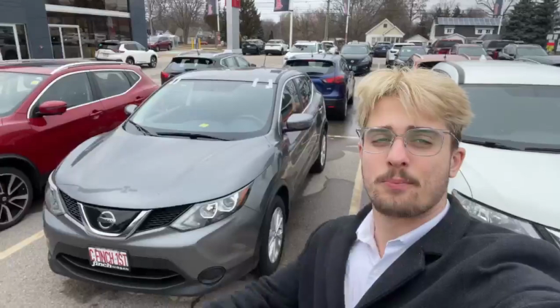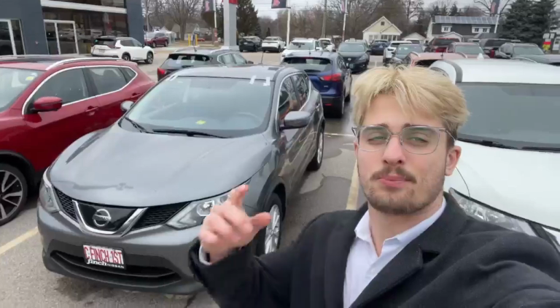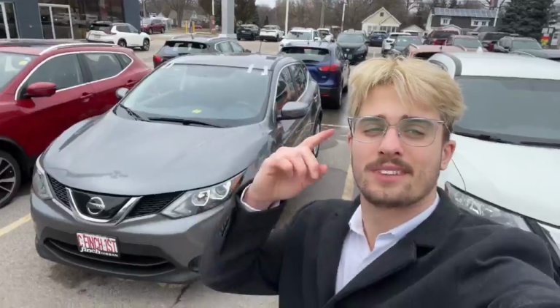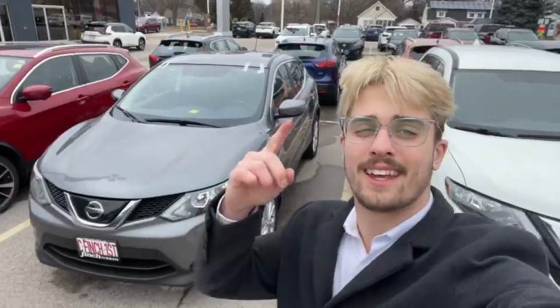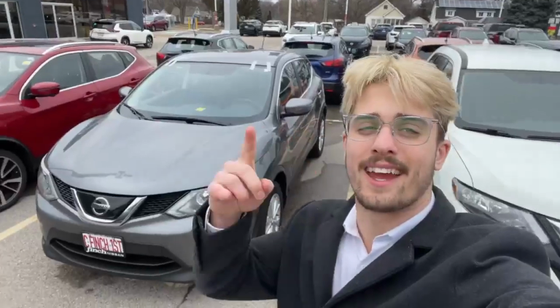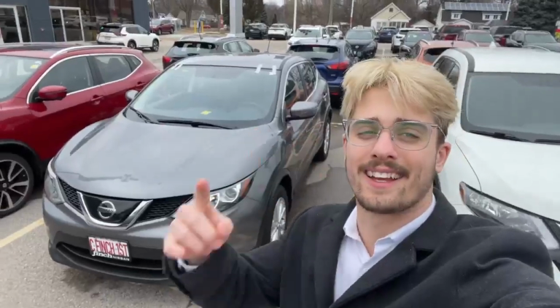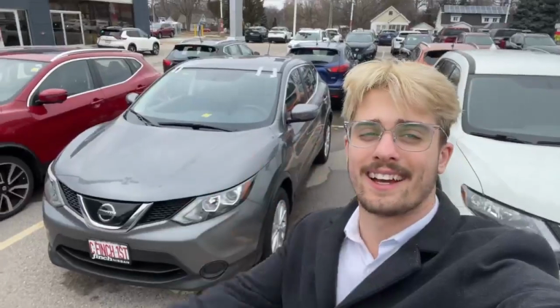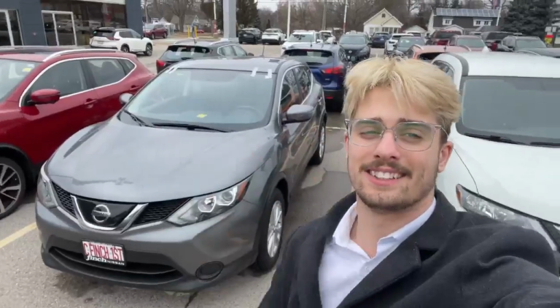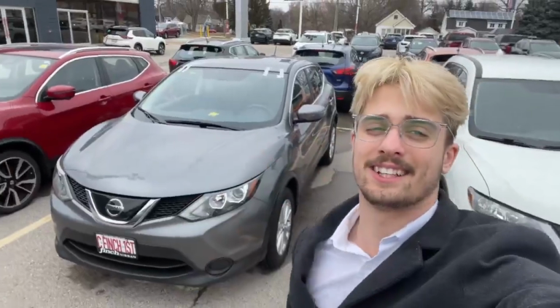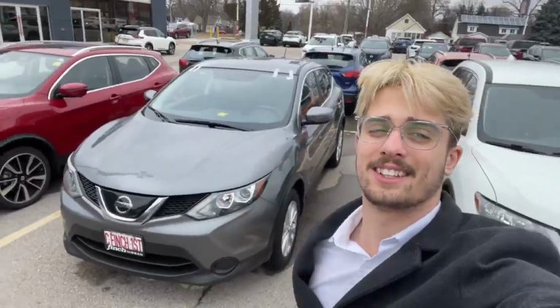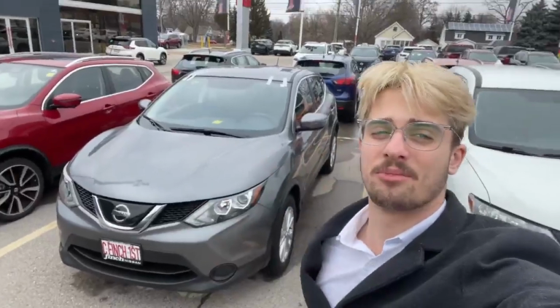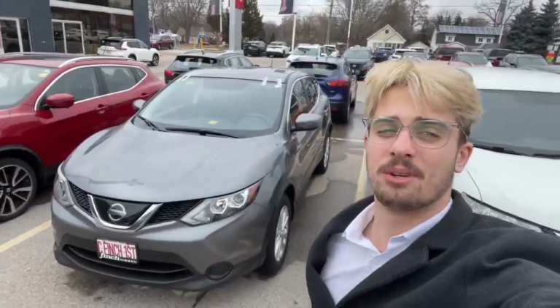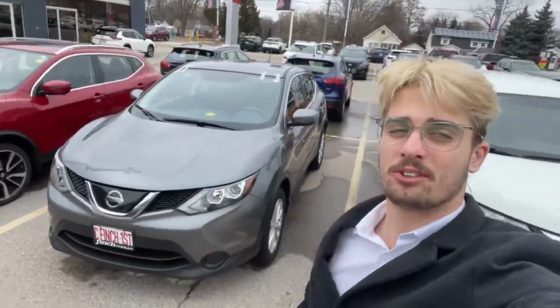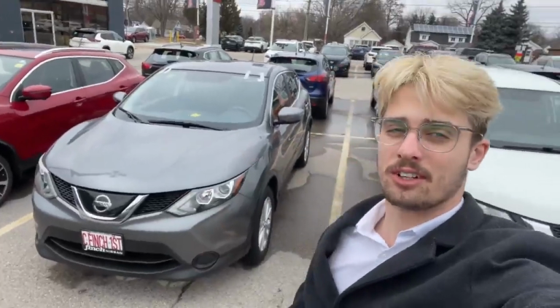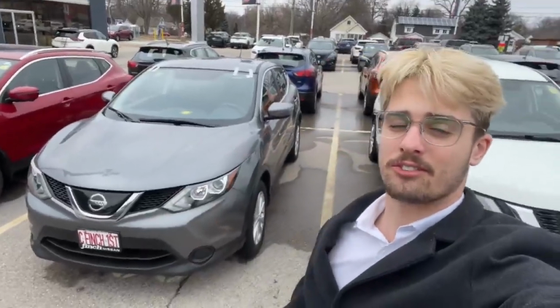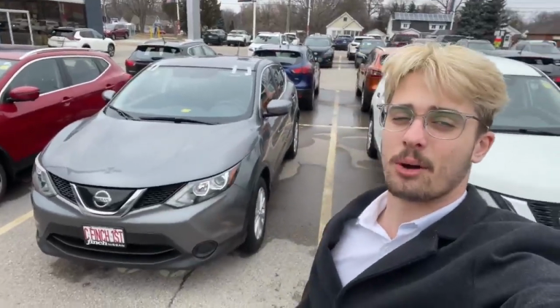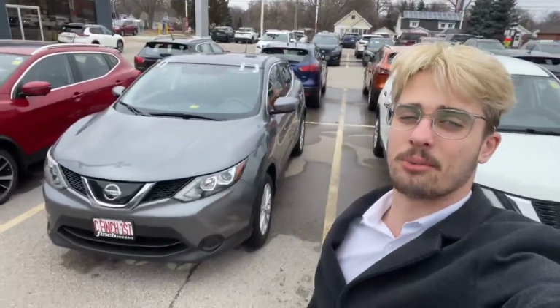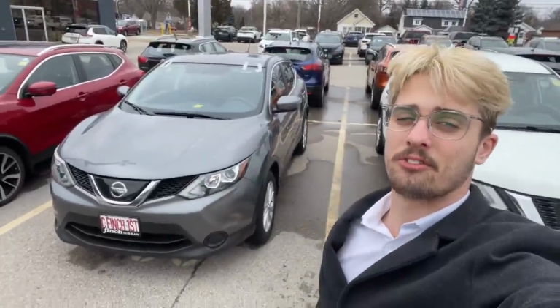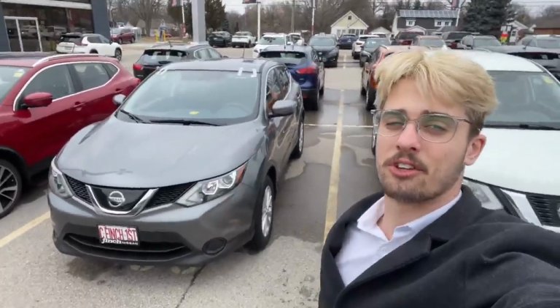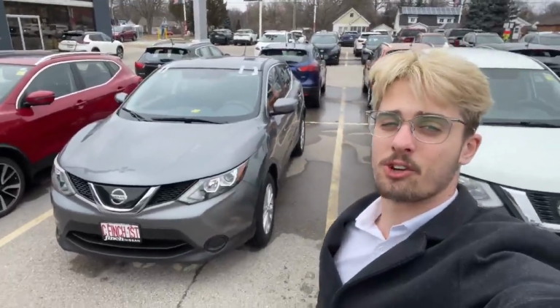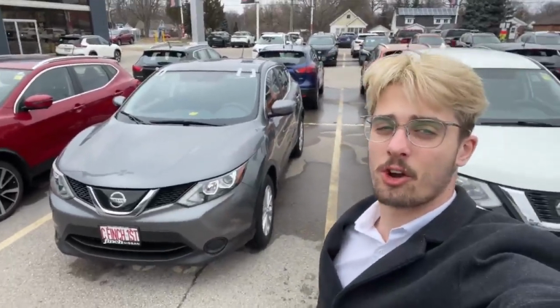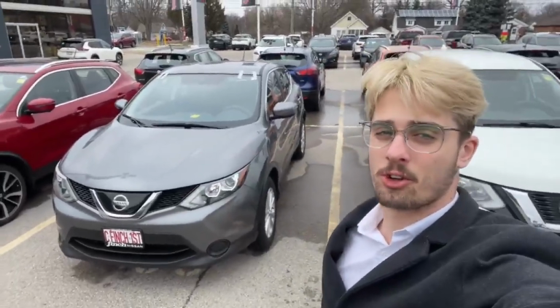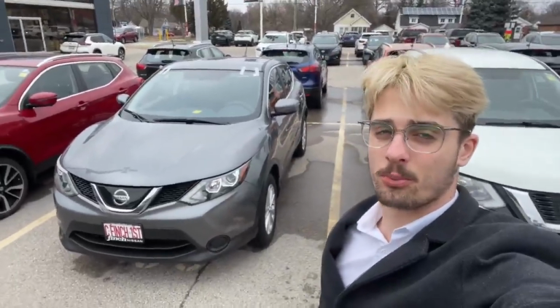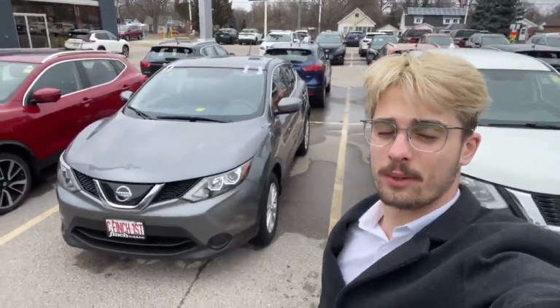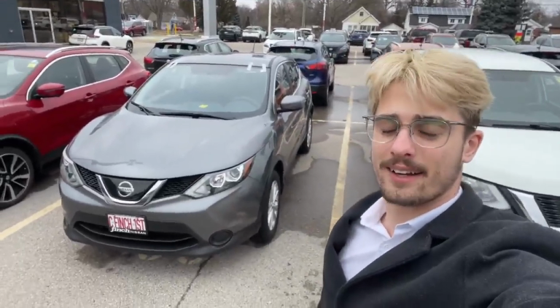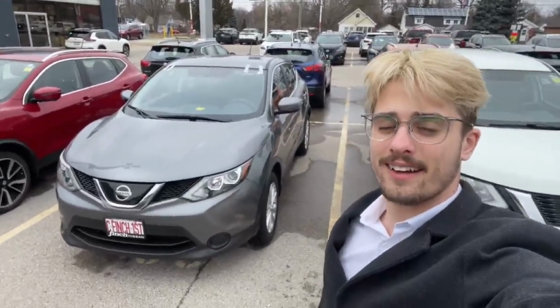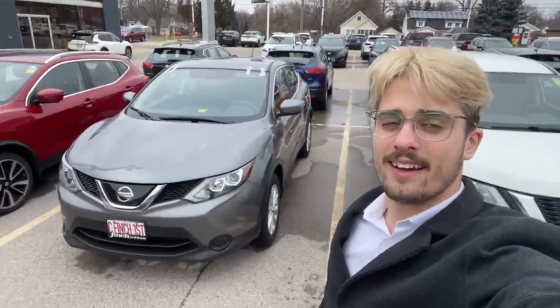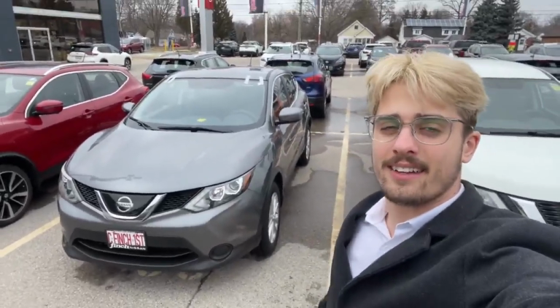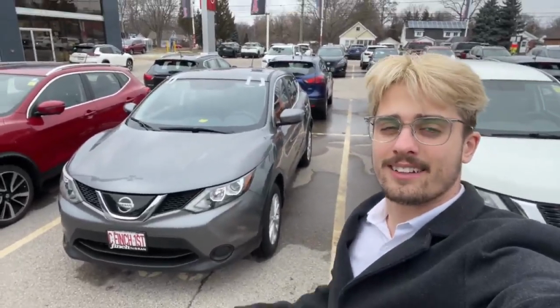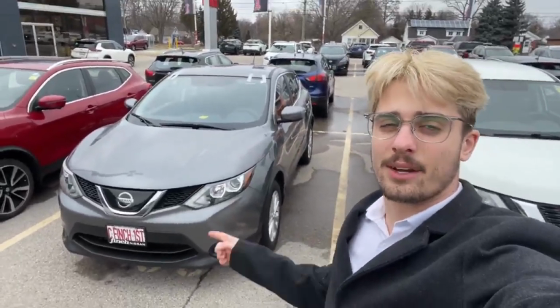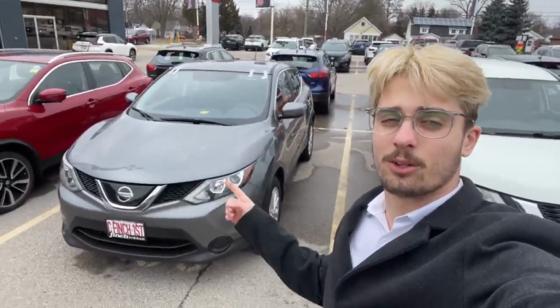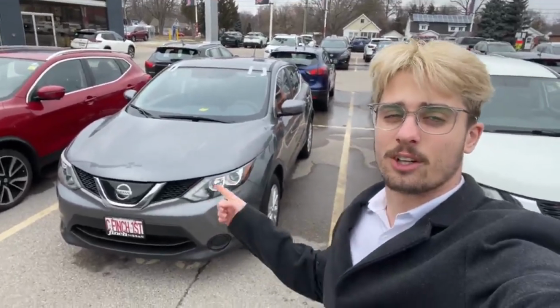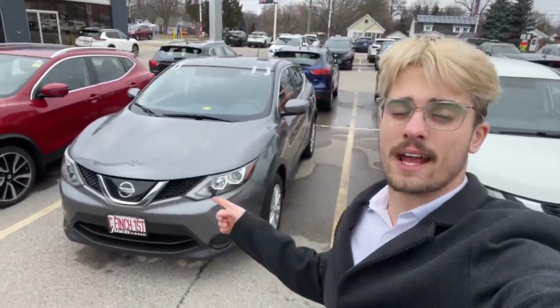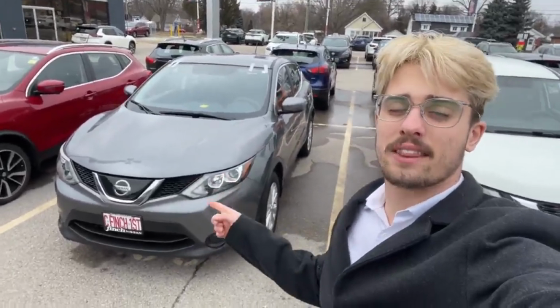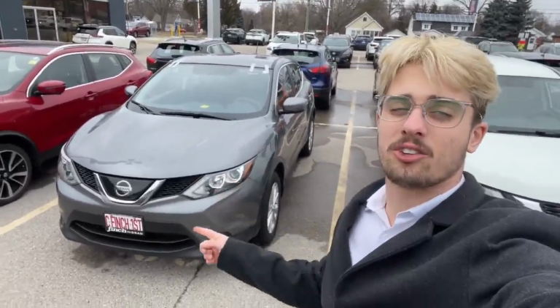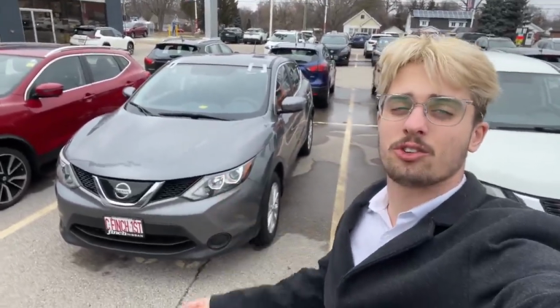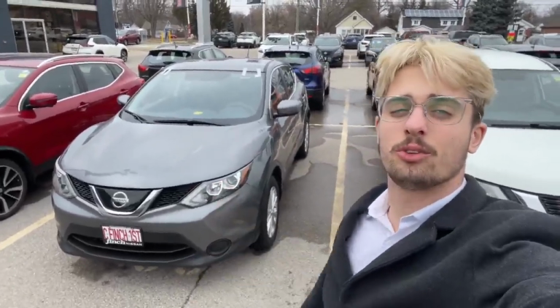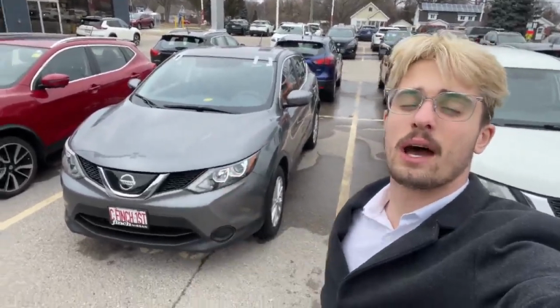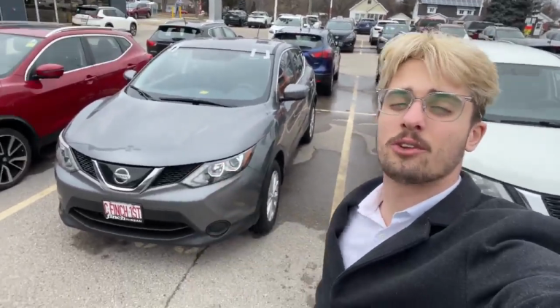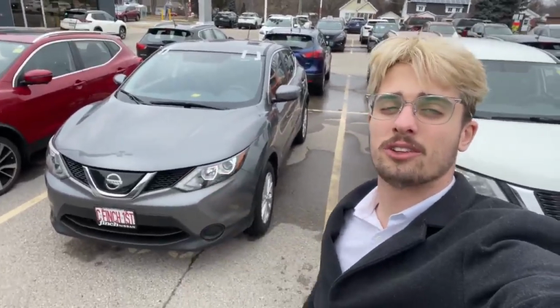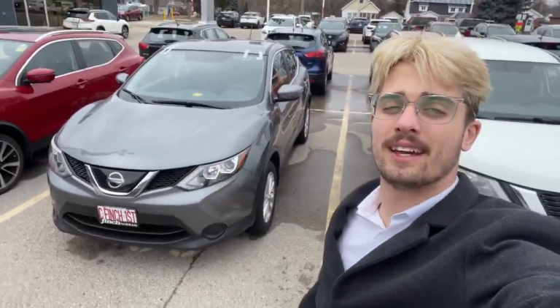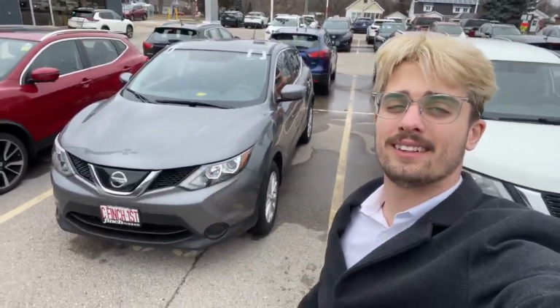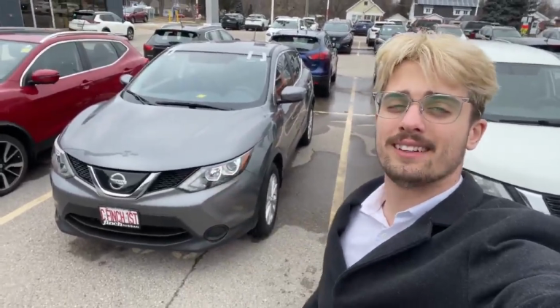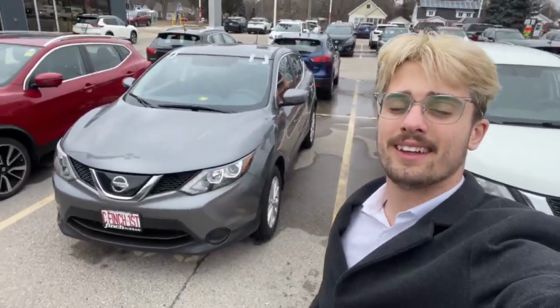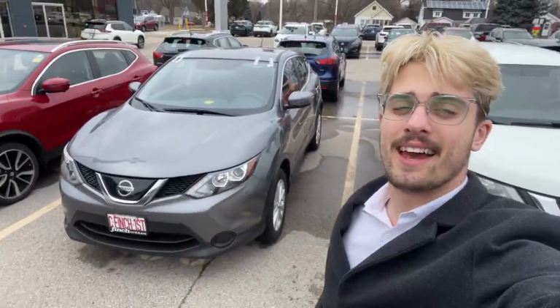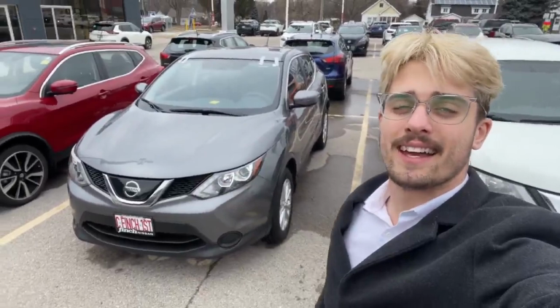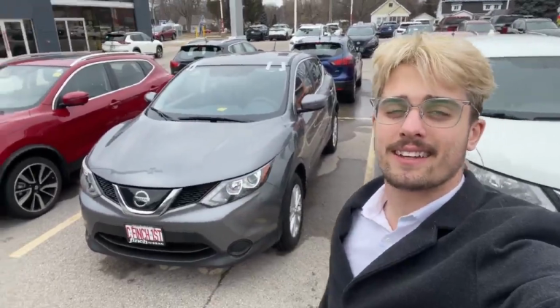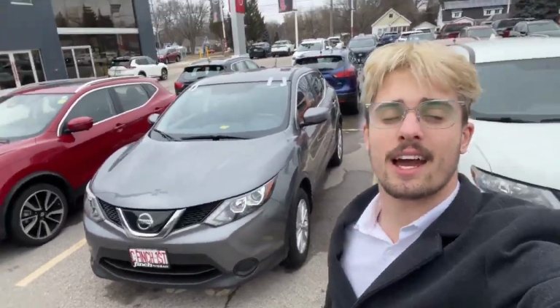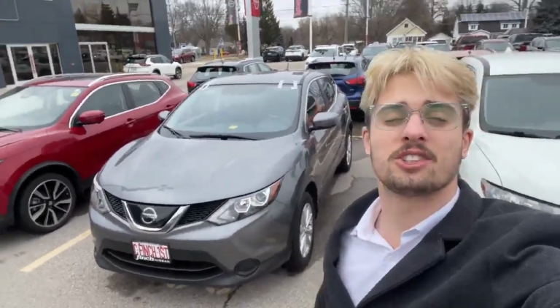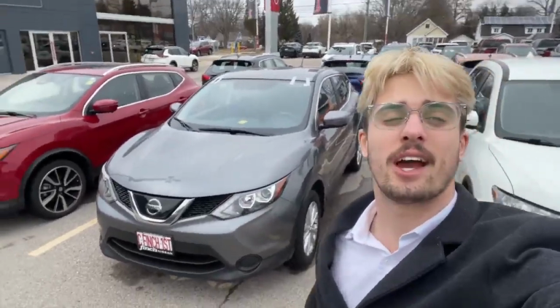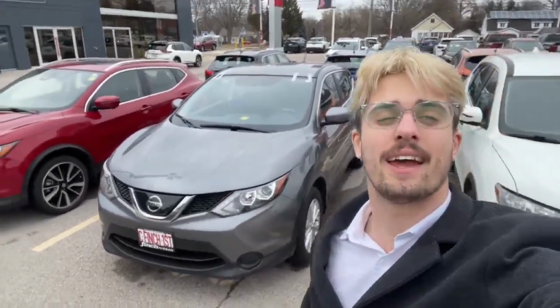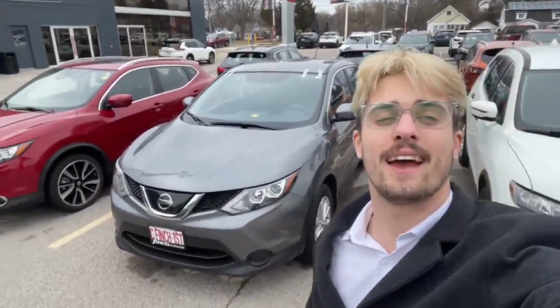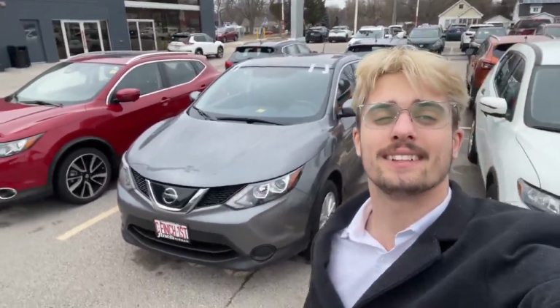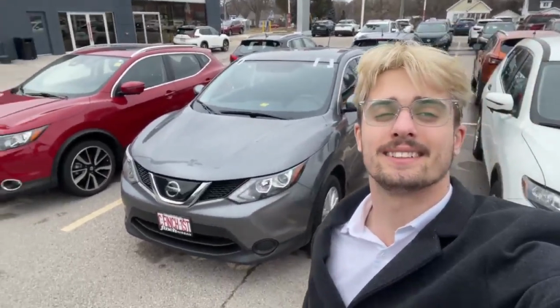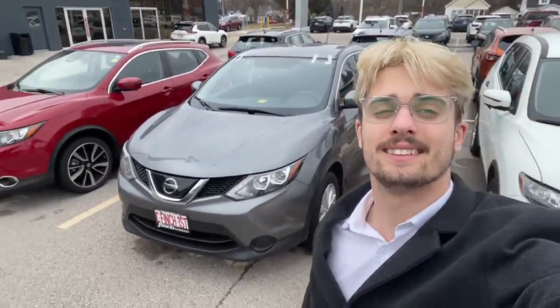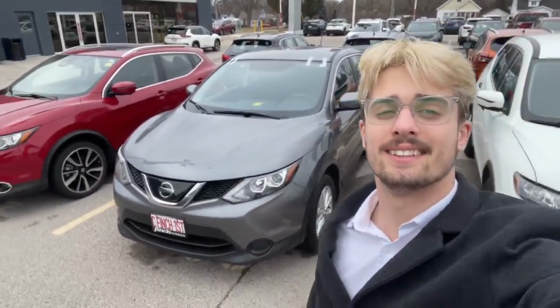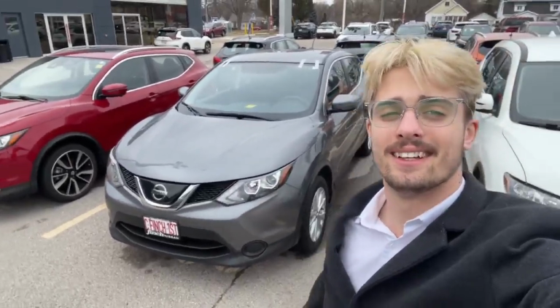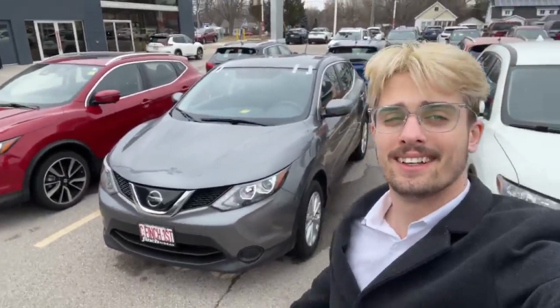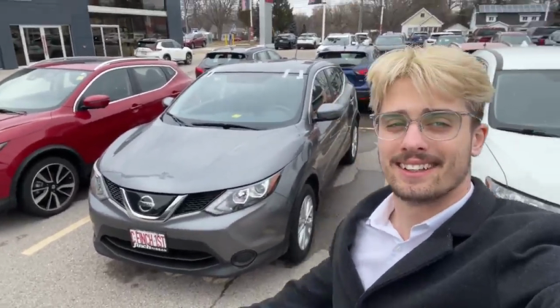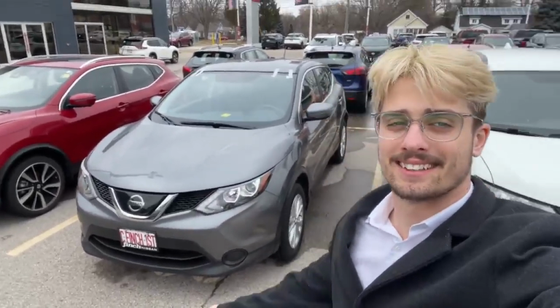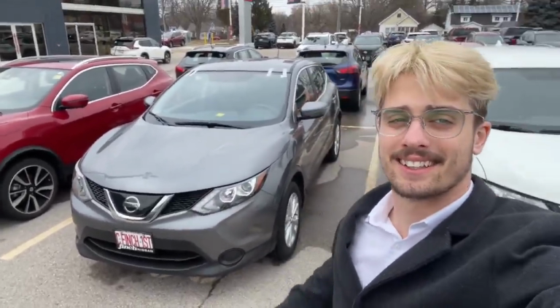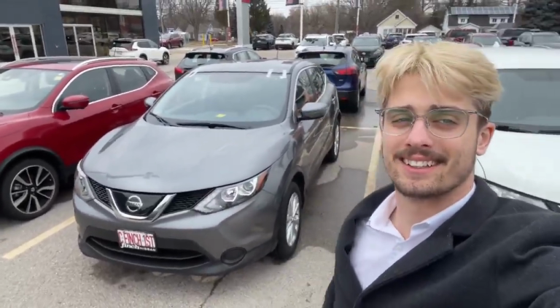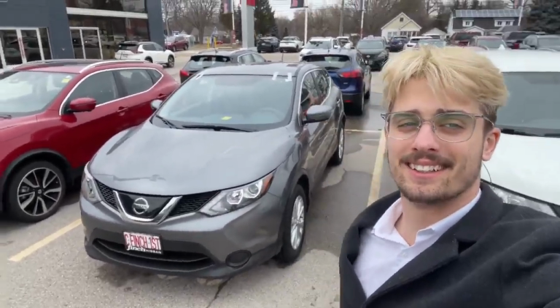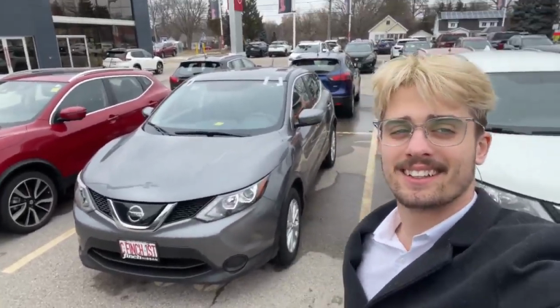Hey guys, Dimitri from the Finch Auto Group here. Today we're looking at this 2019 Qashqai S. Let's take a look.